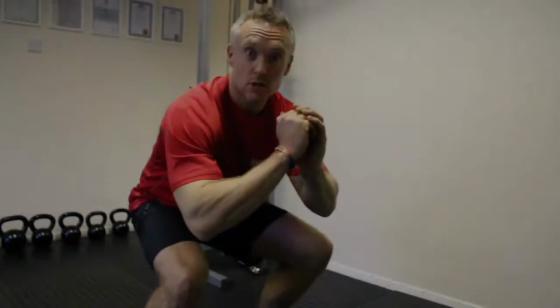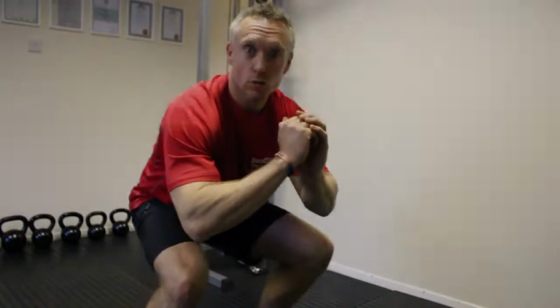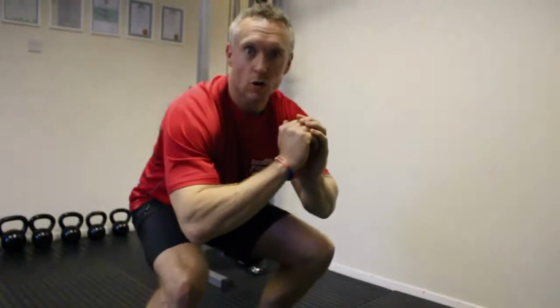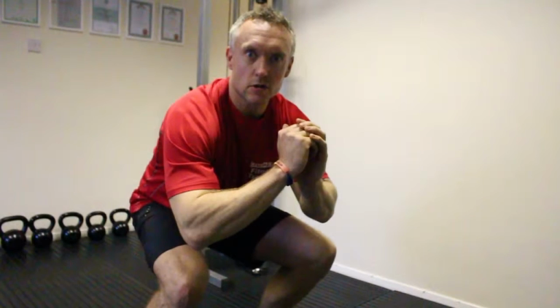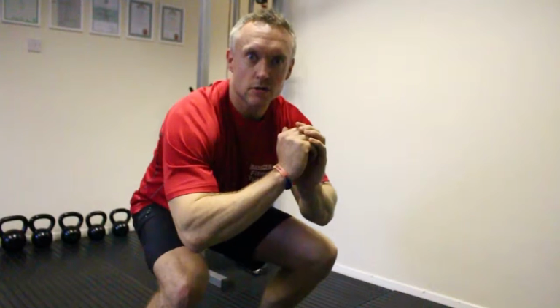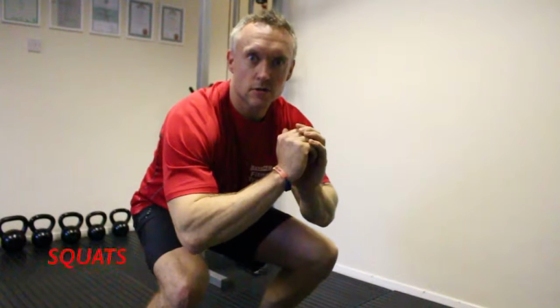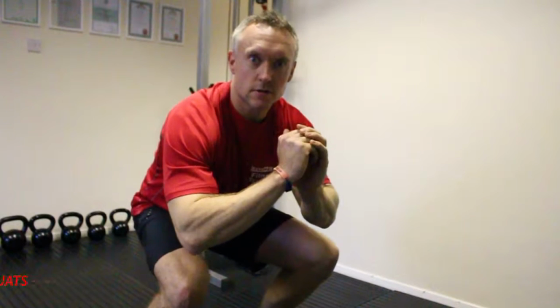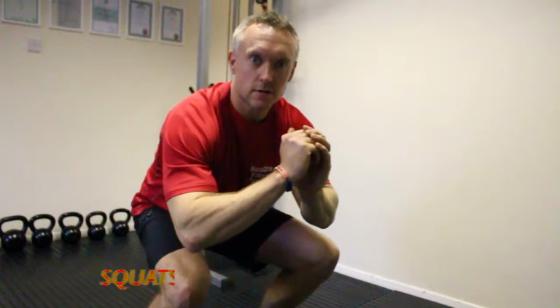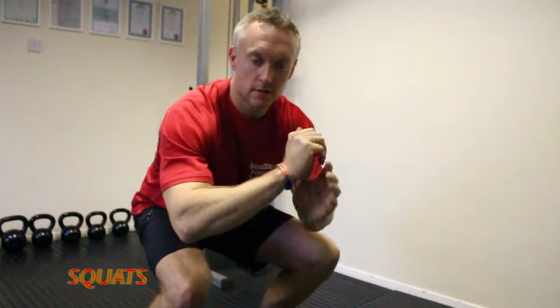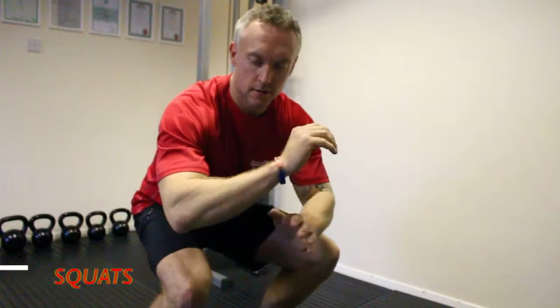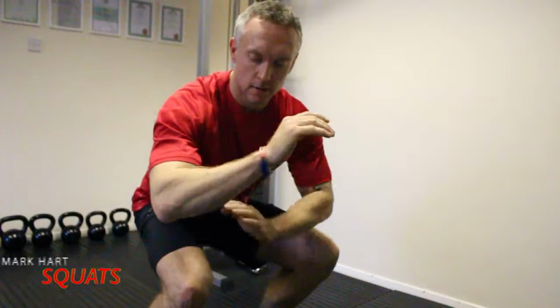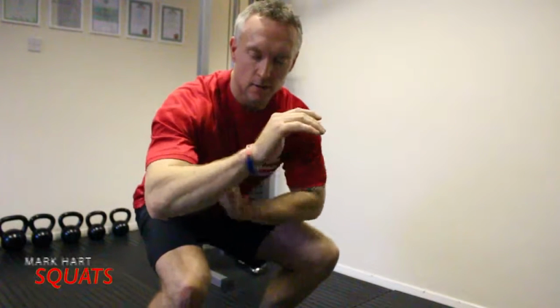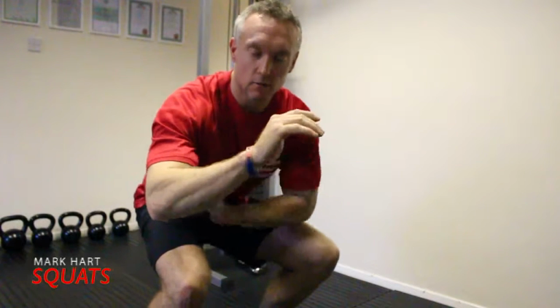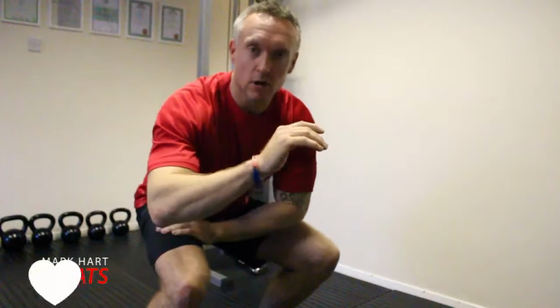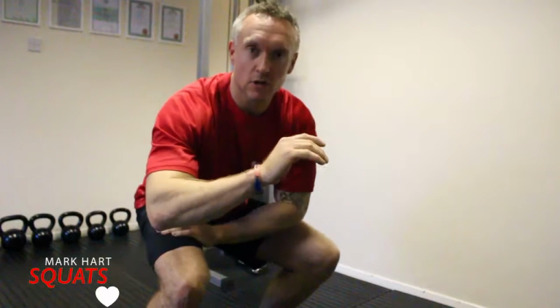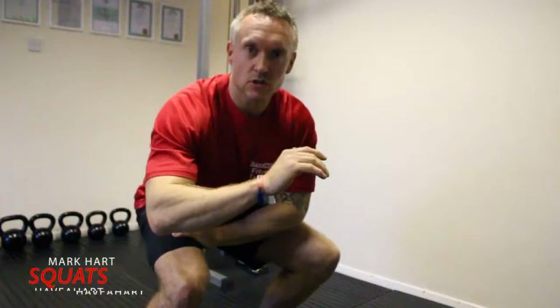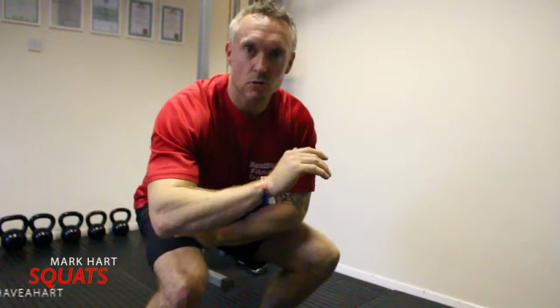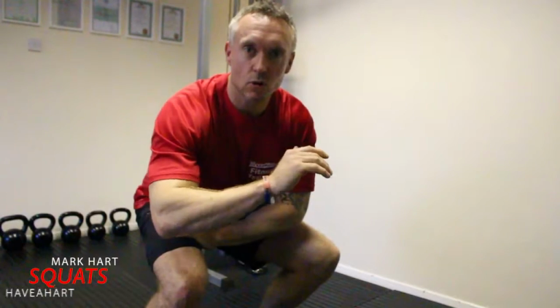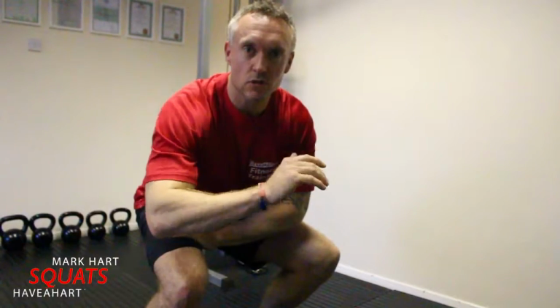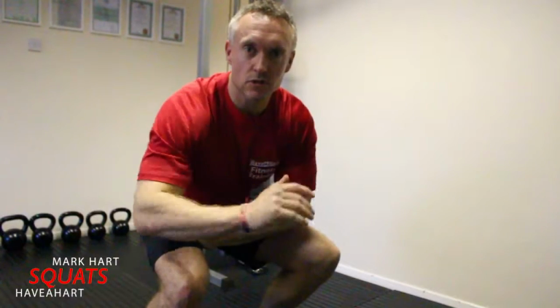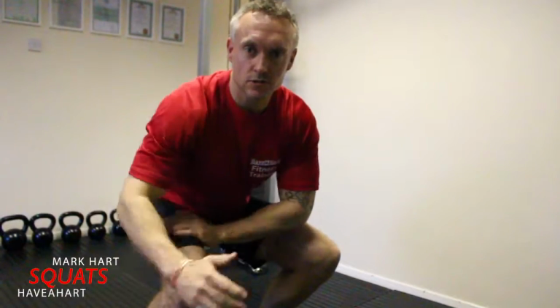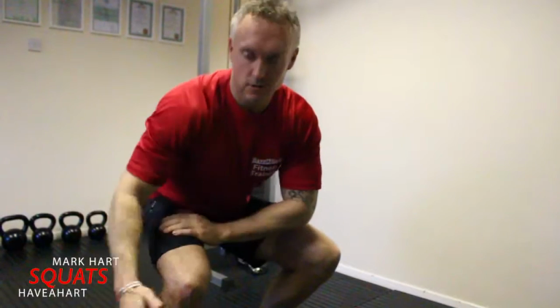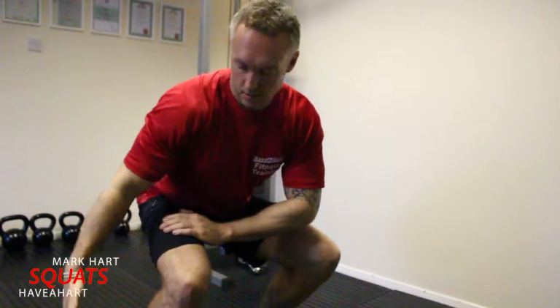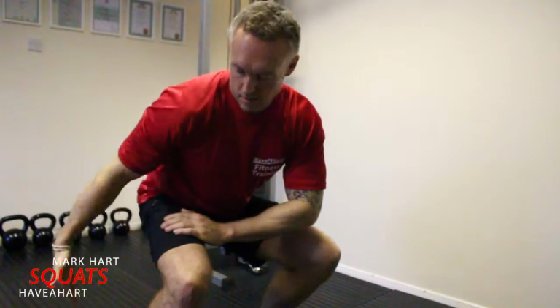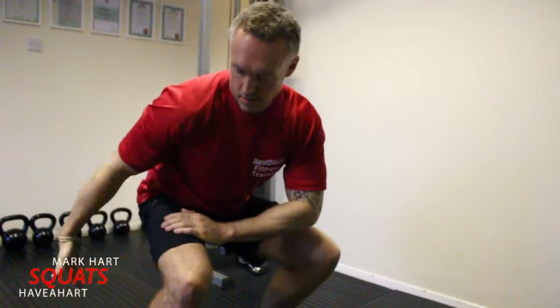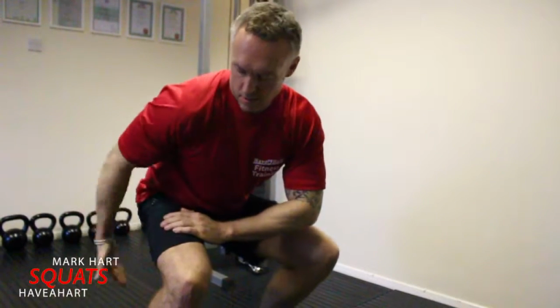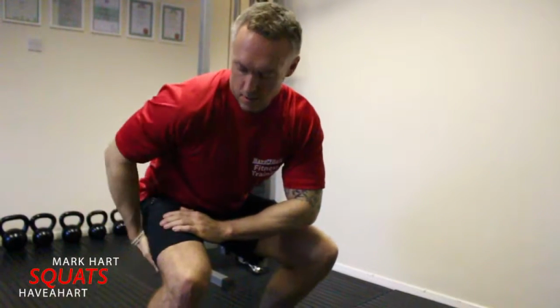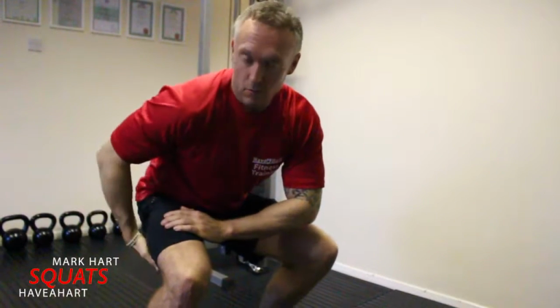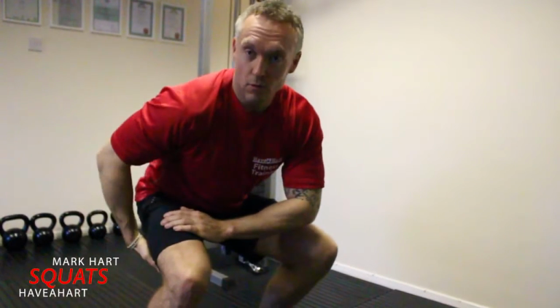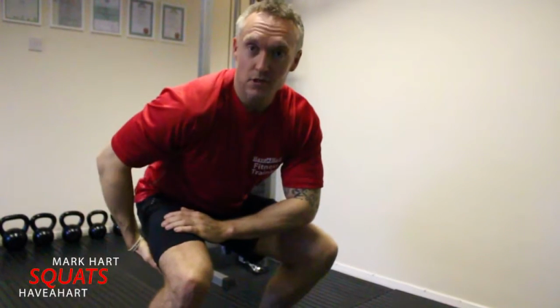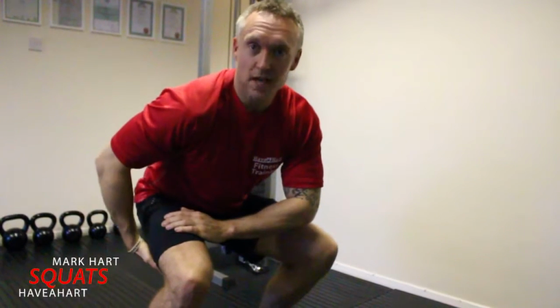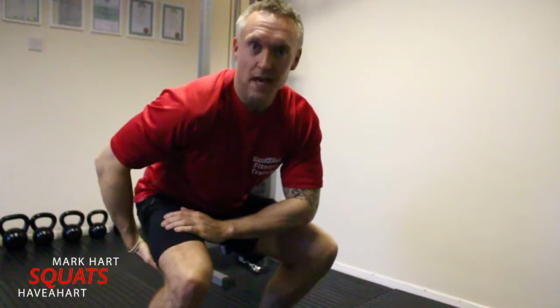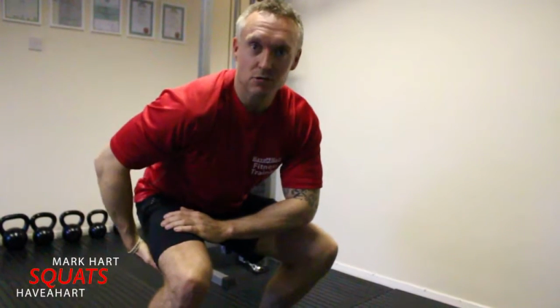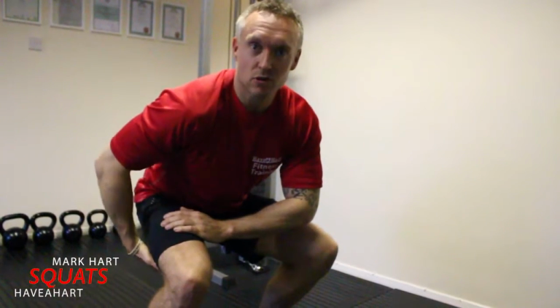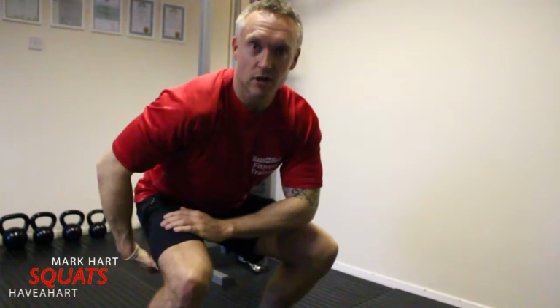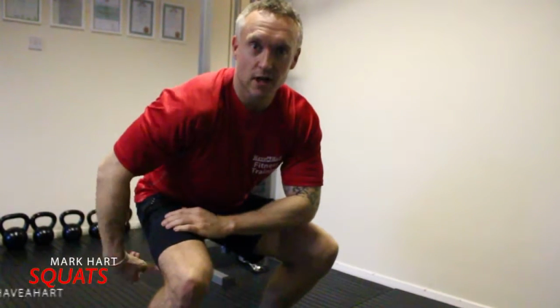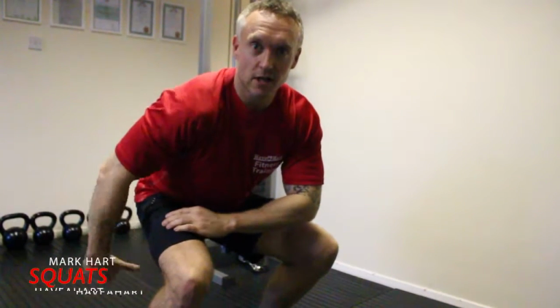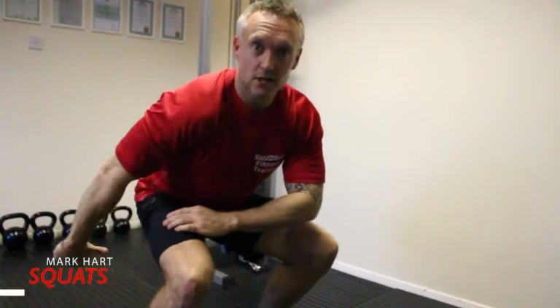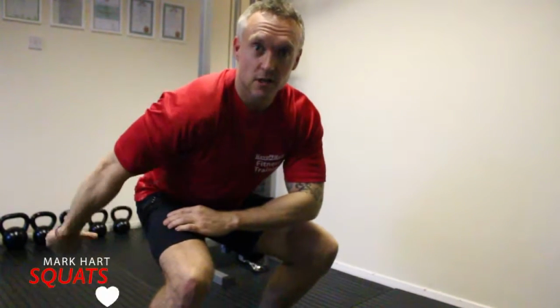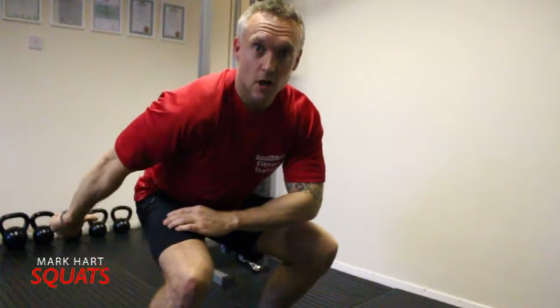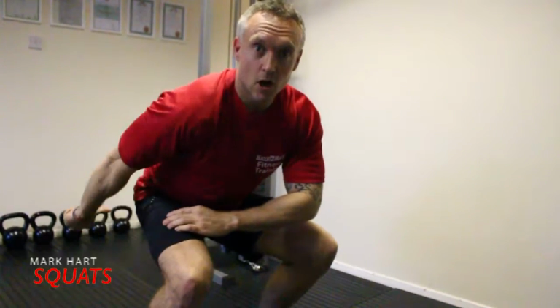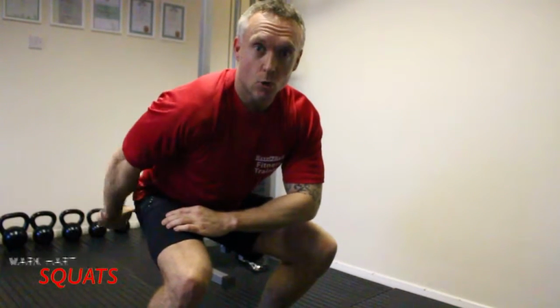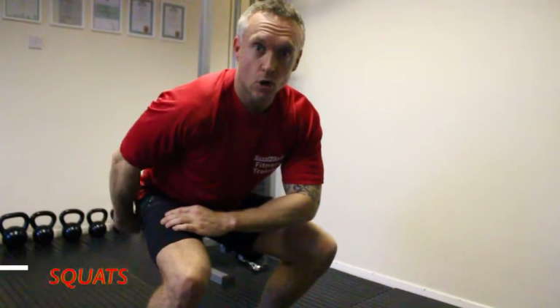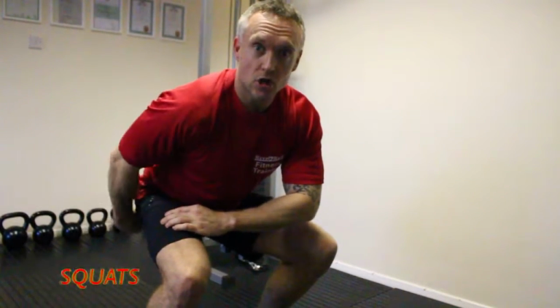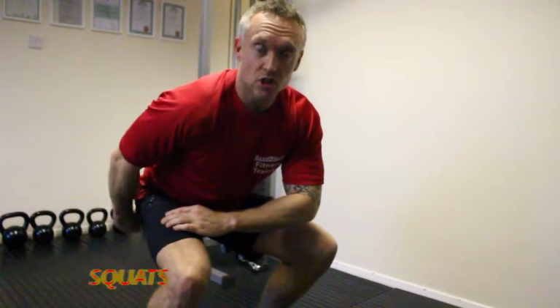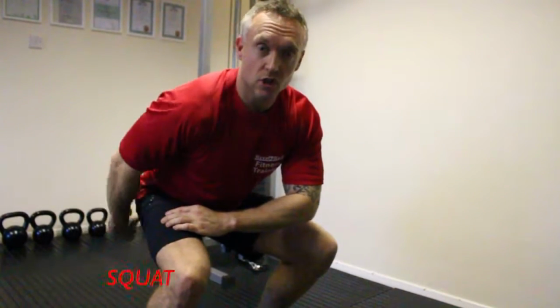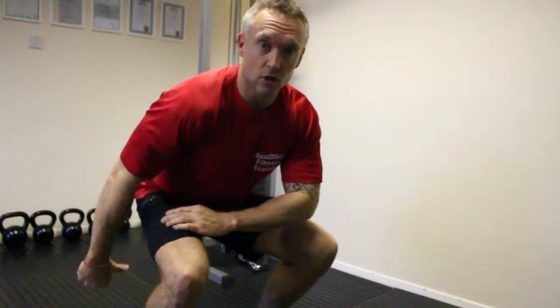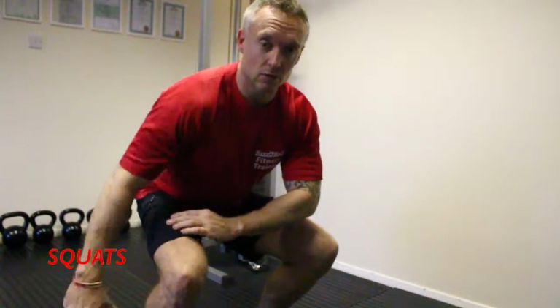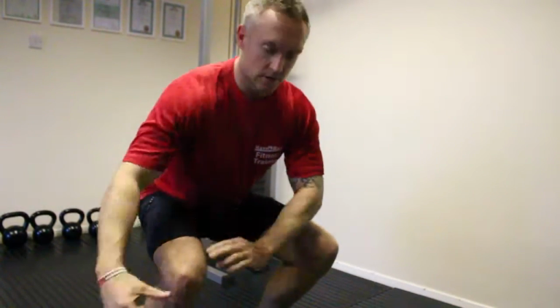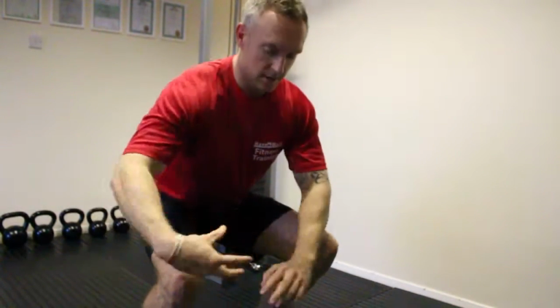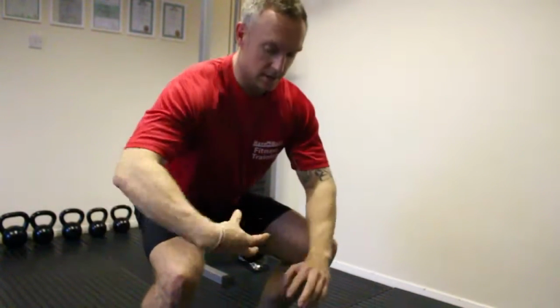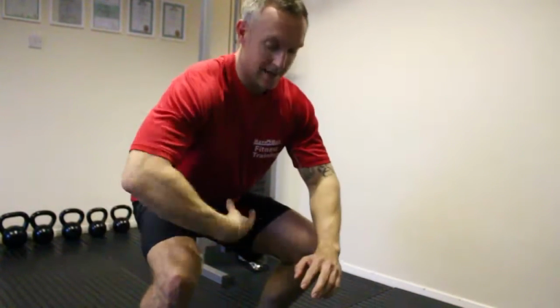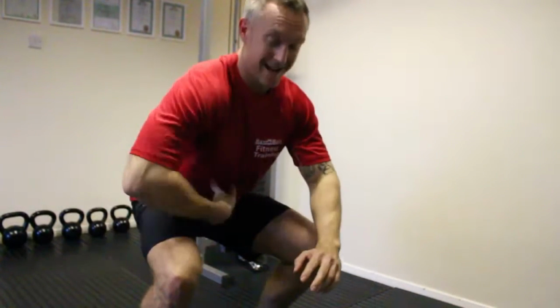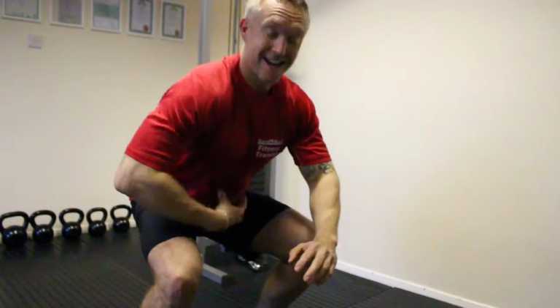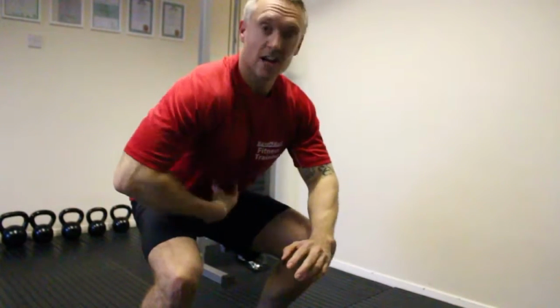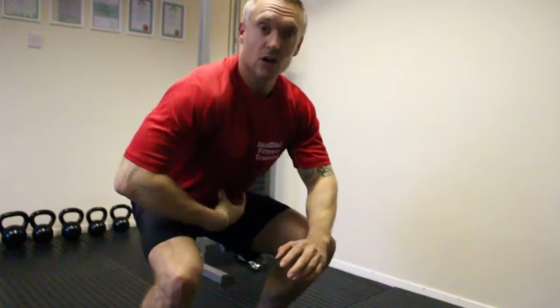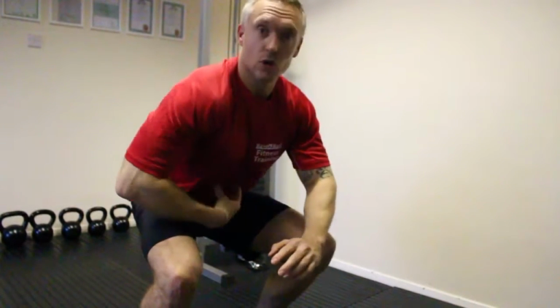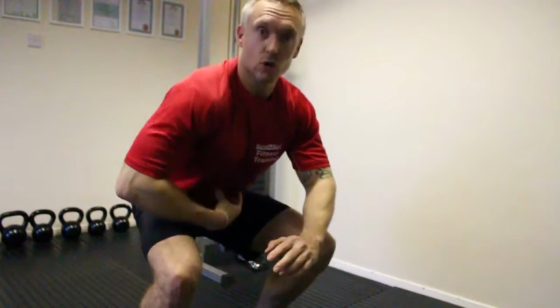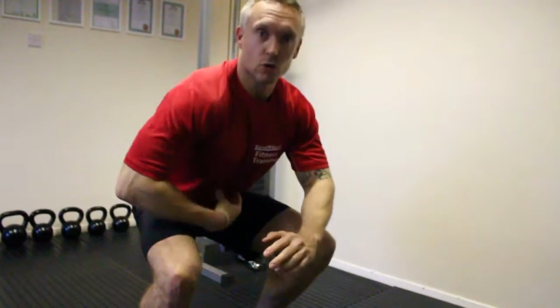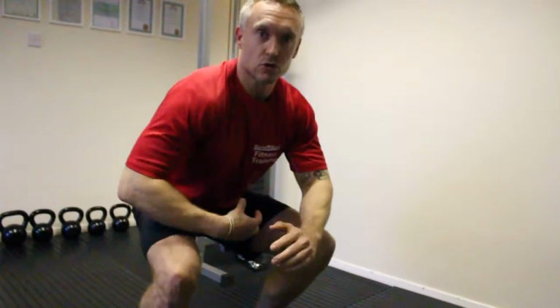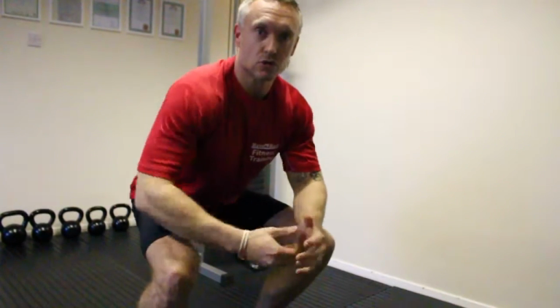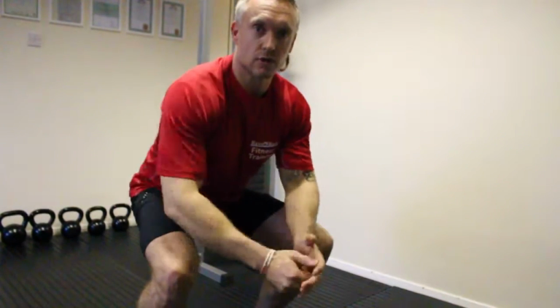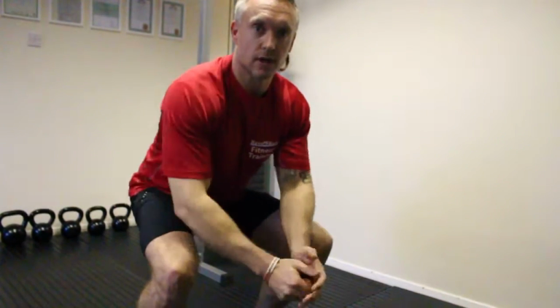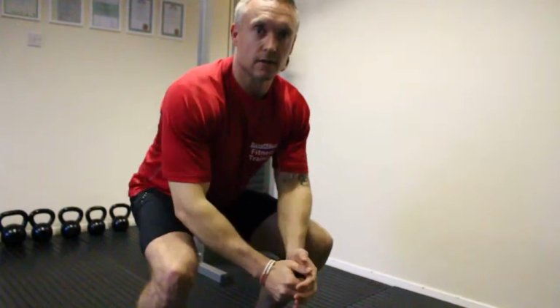Squats work quads, works hamstrings, works glutes and core strength.